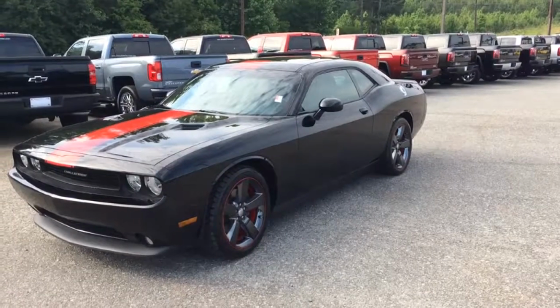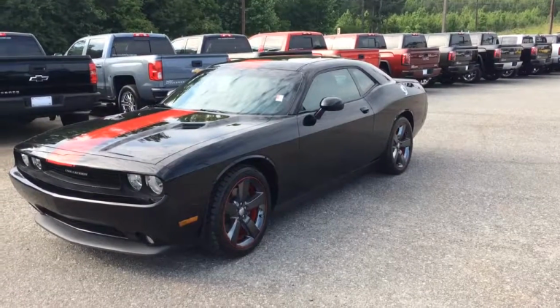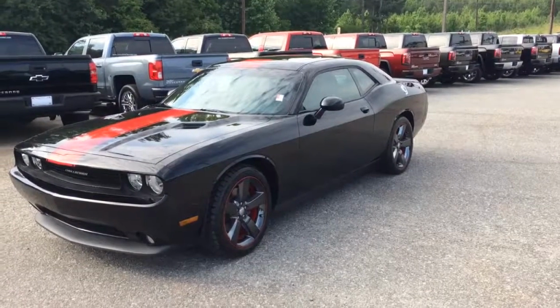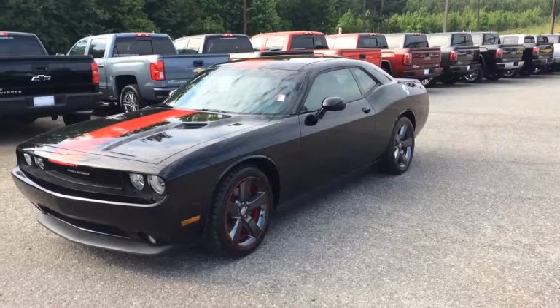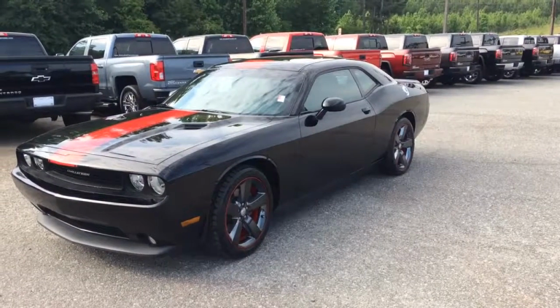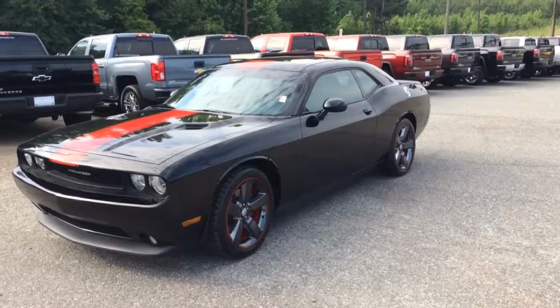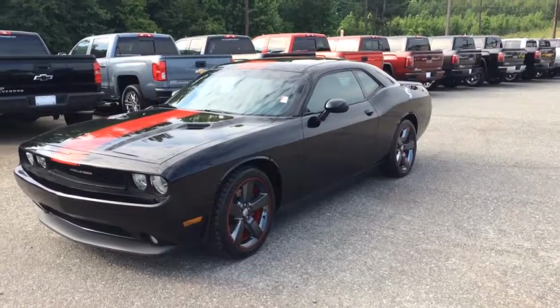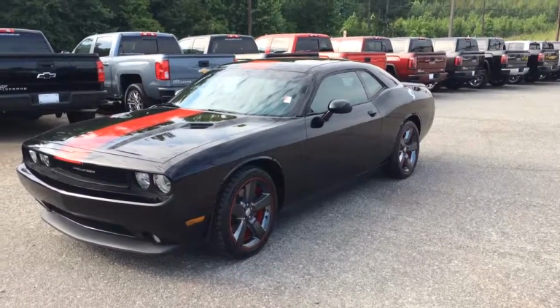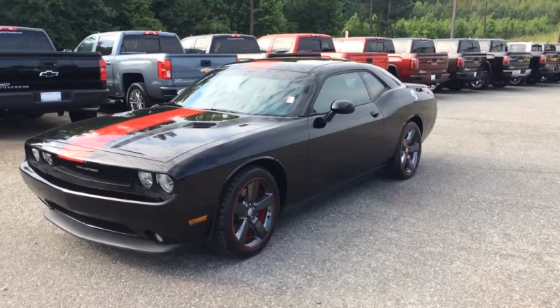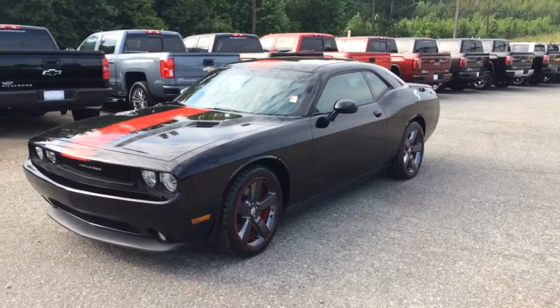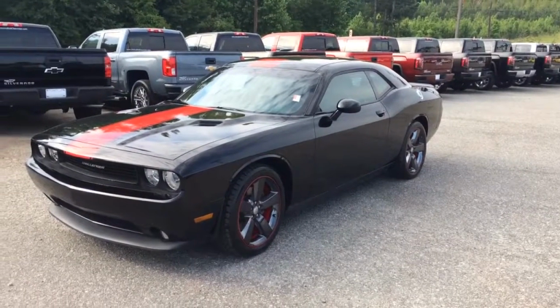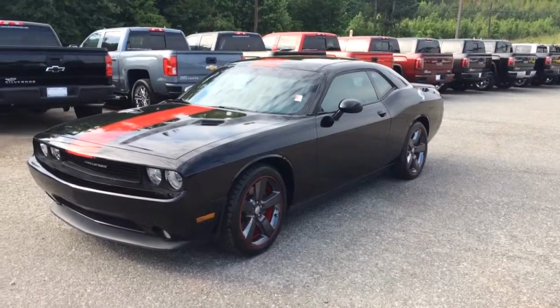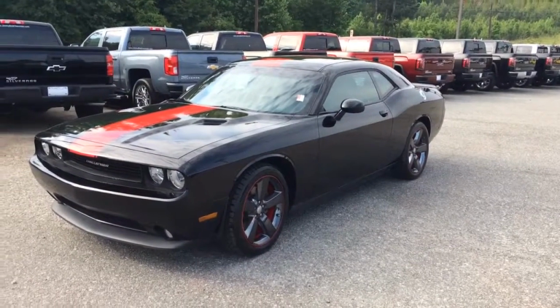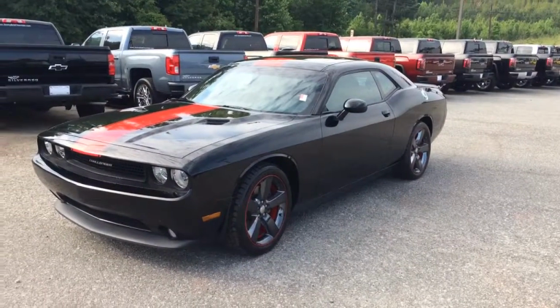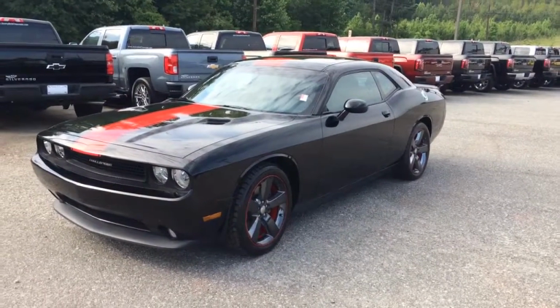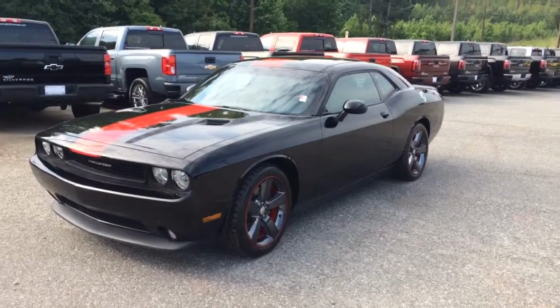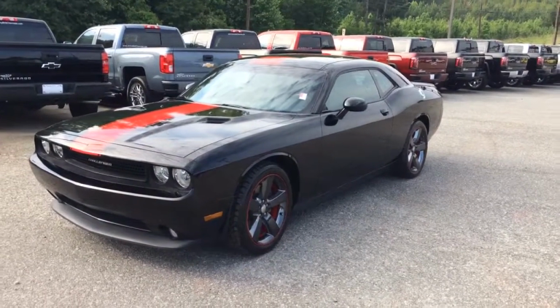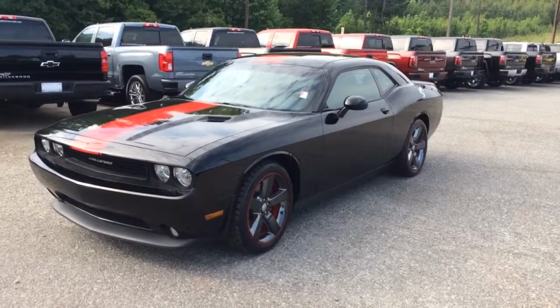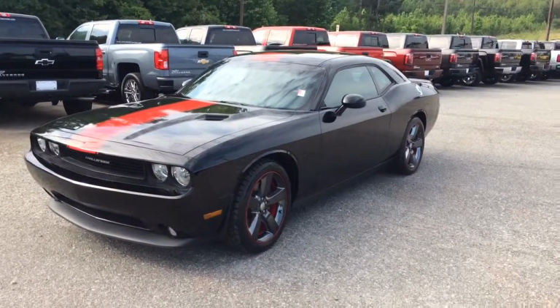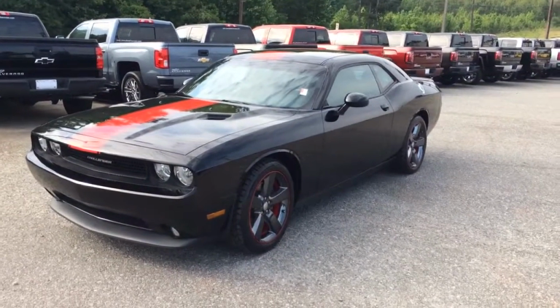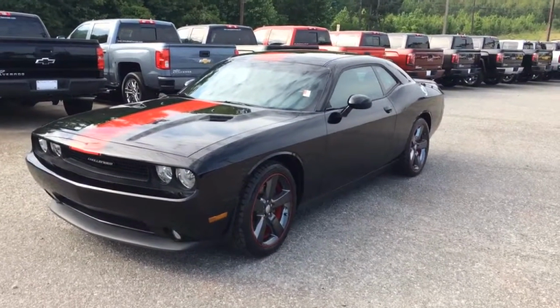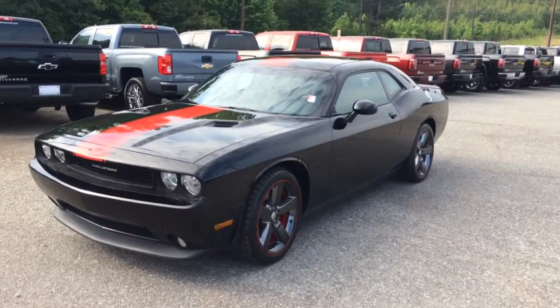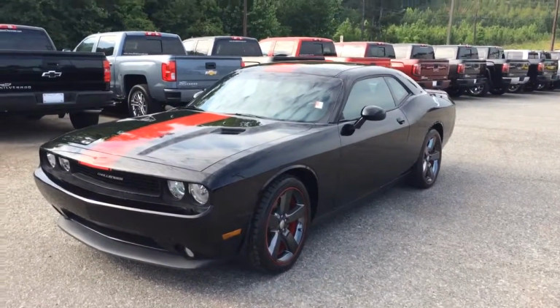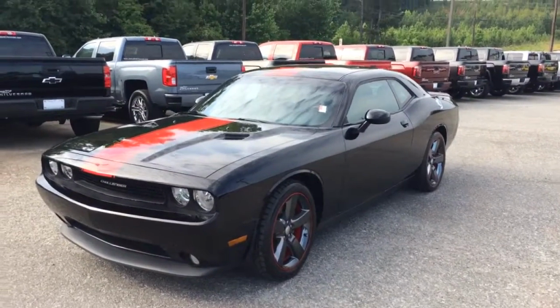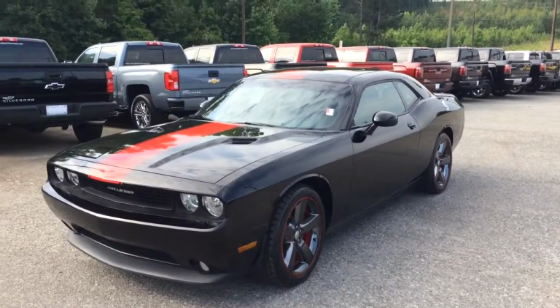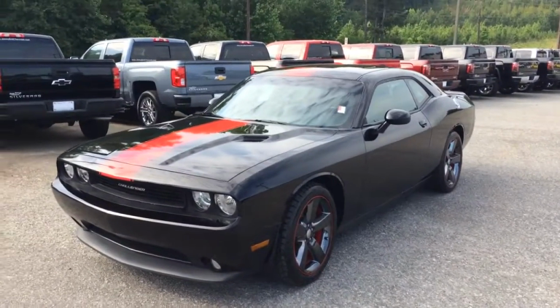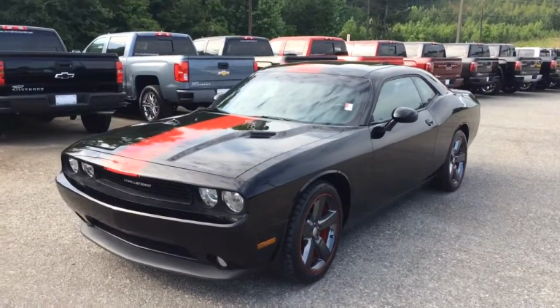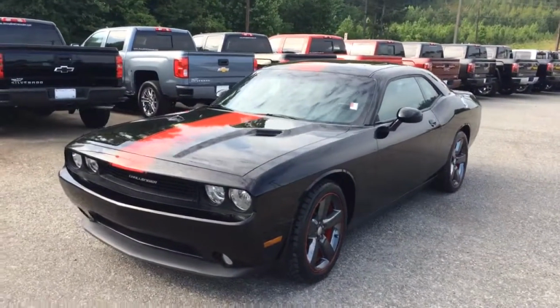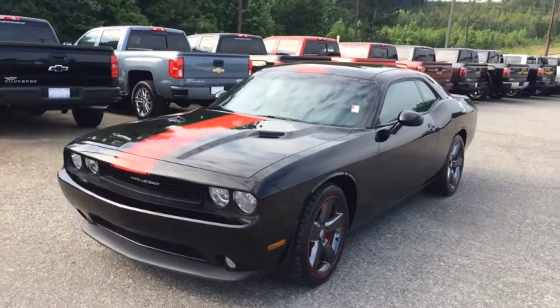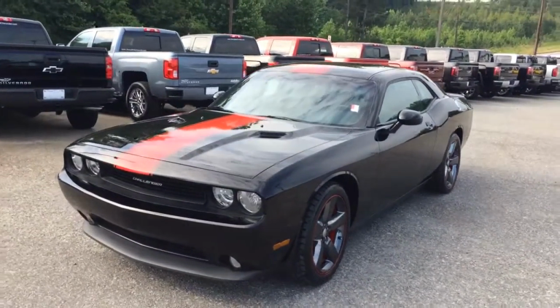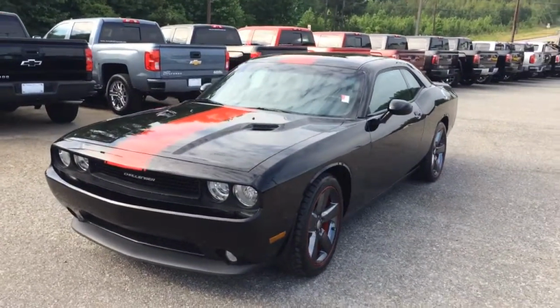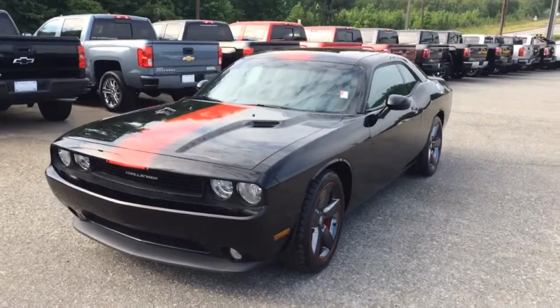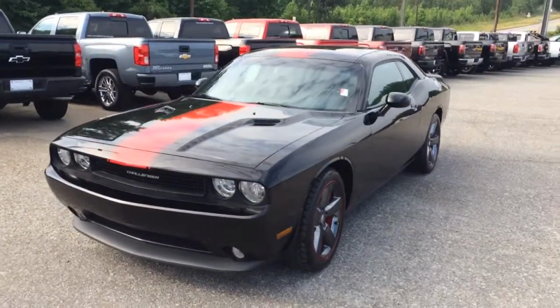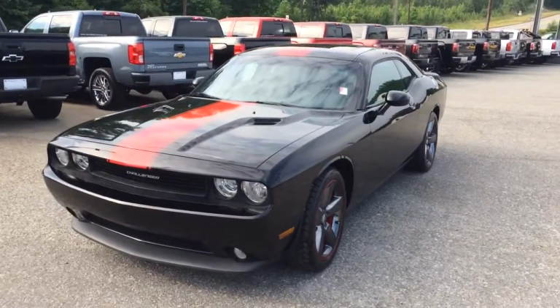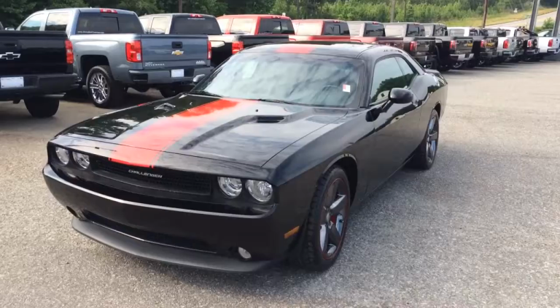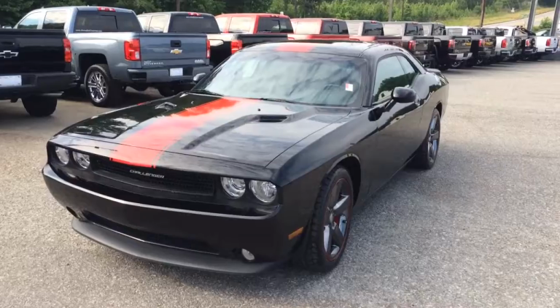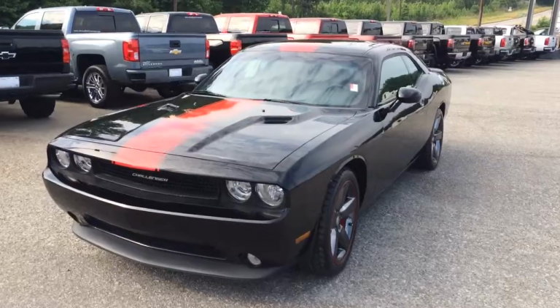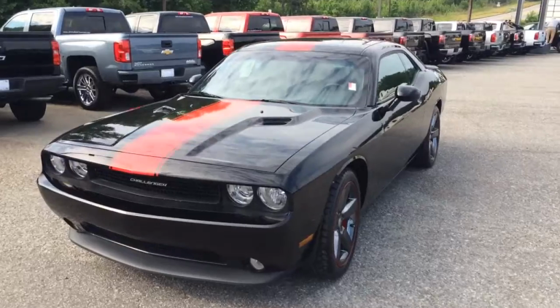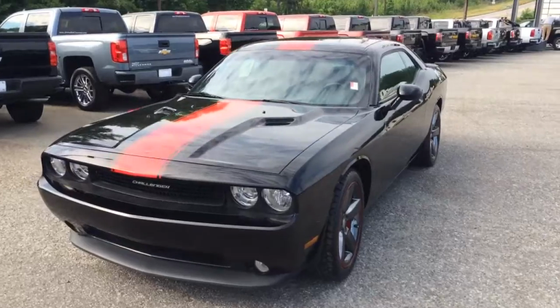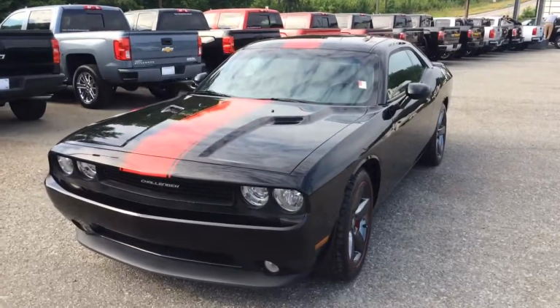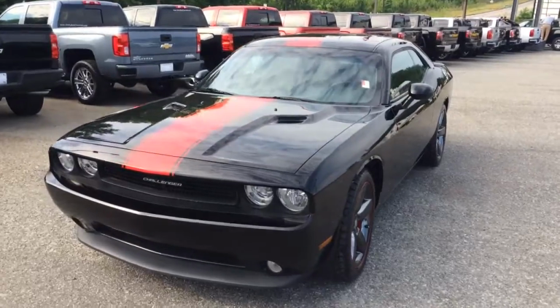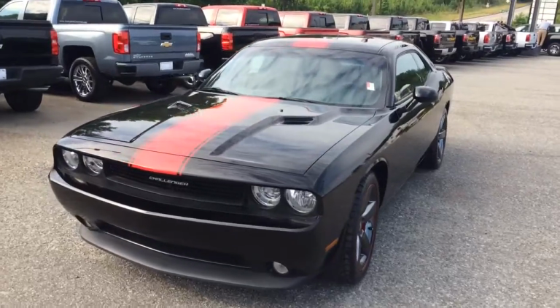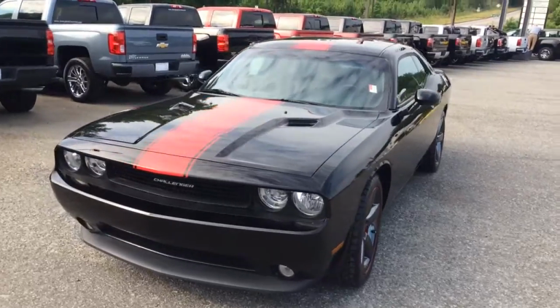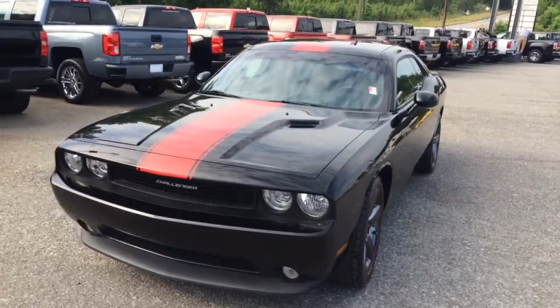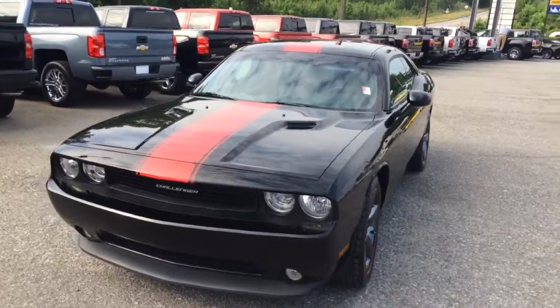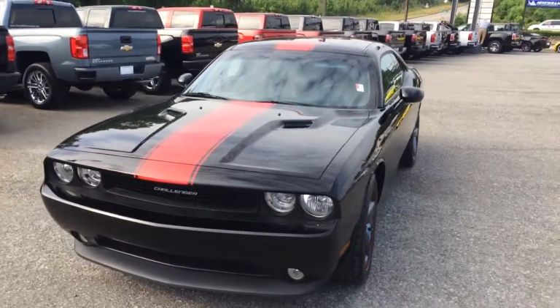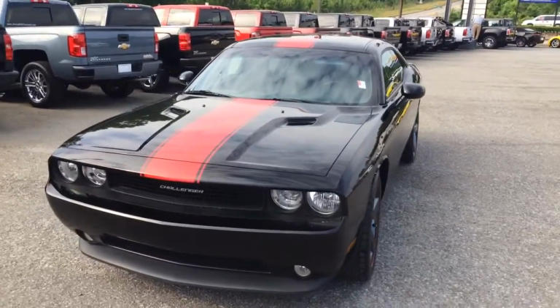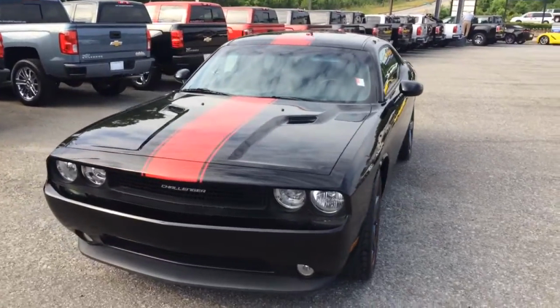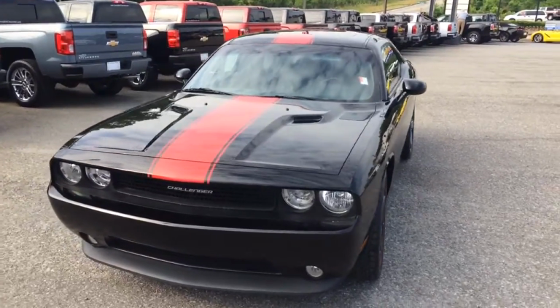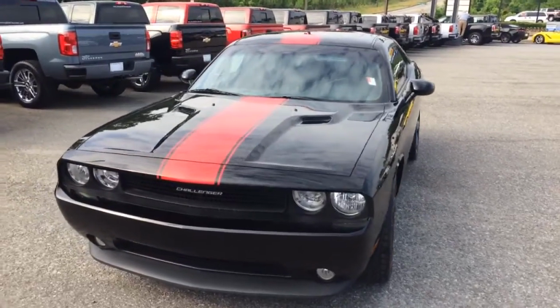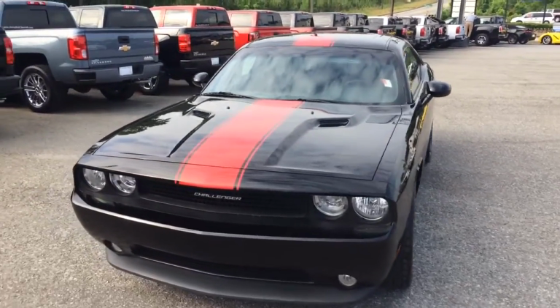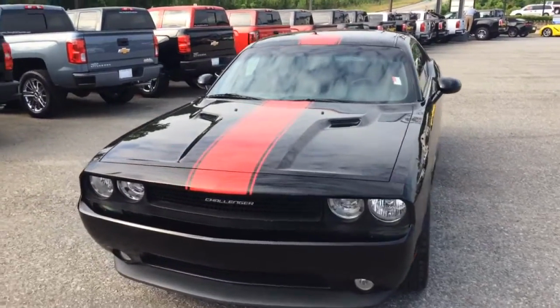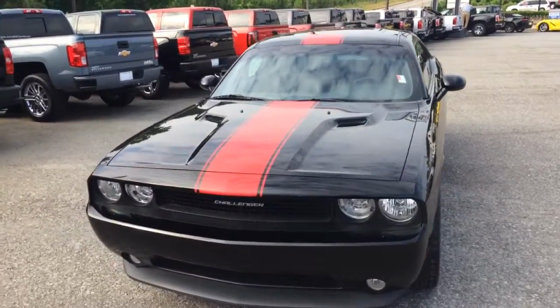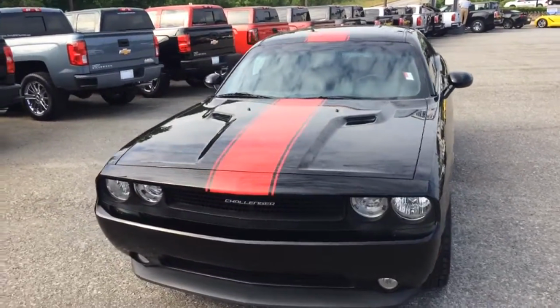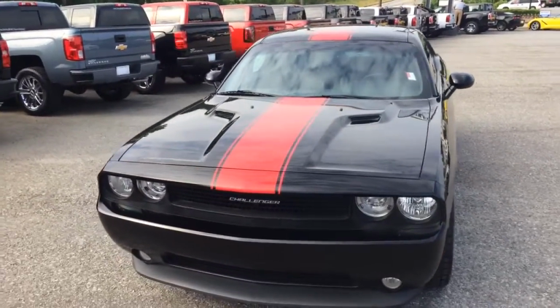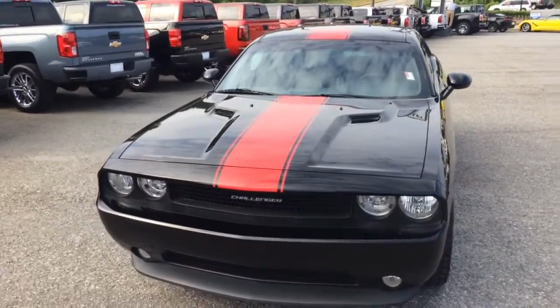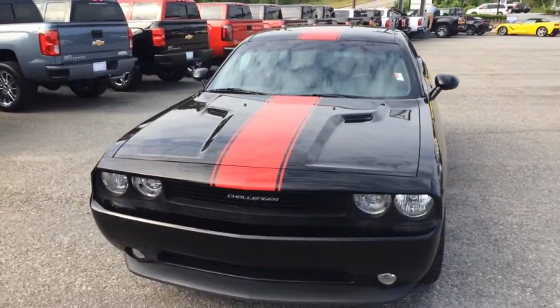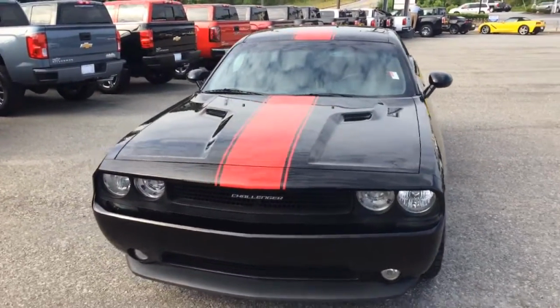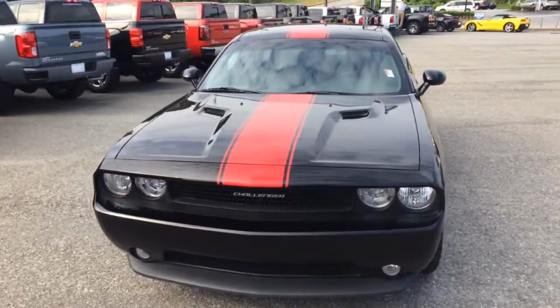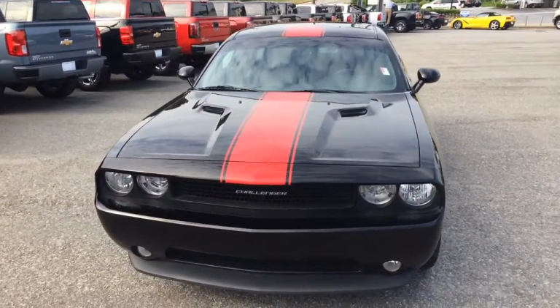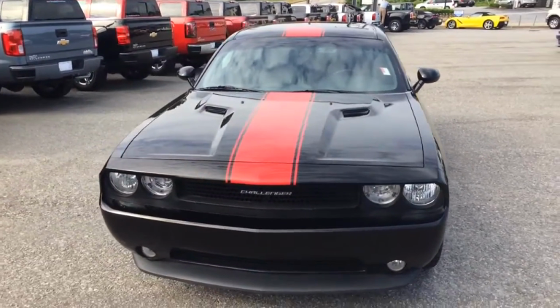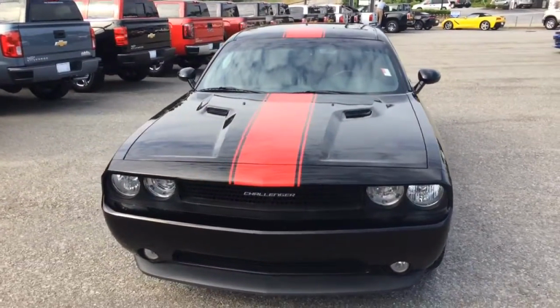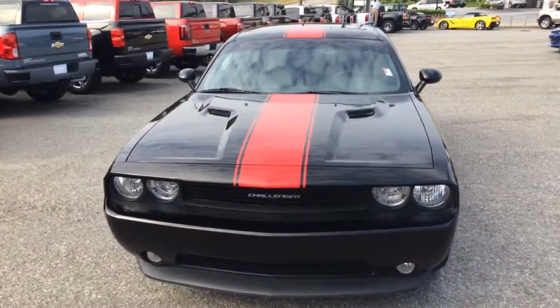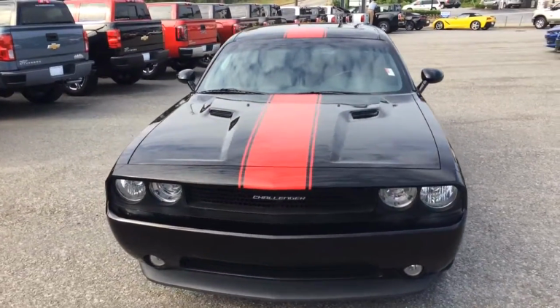Hey Mr. Reese, Brandon Rutherford here at Jimmy Britt Chevrolet. Going to give you a quick walk around of the 2012 Dodge Challenger you inquired about.